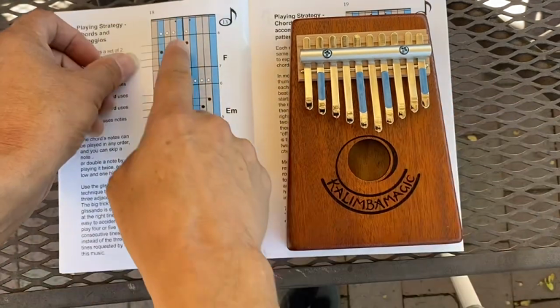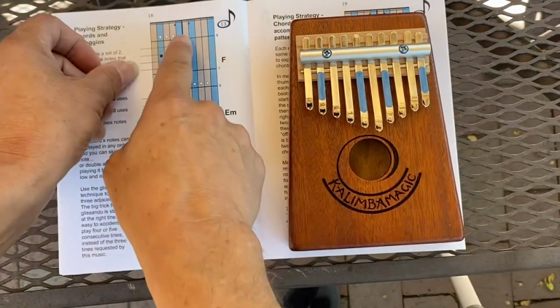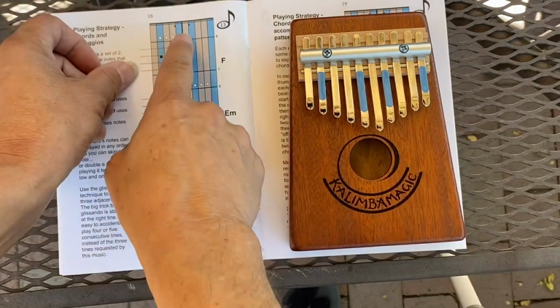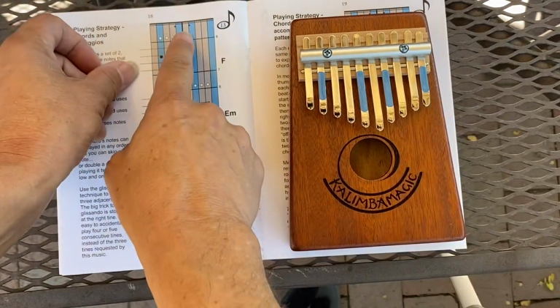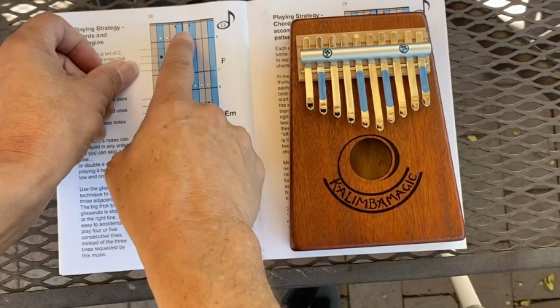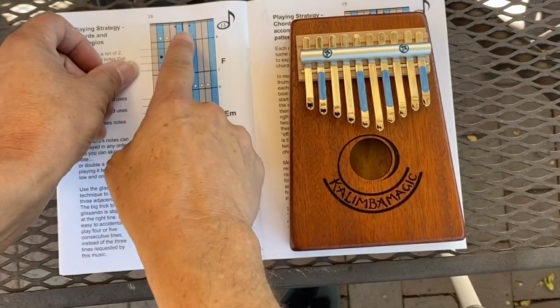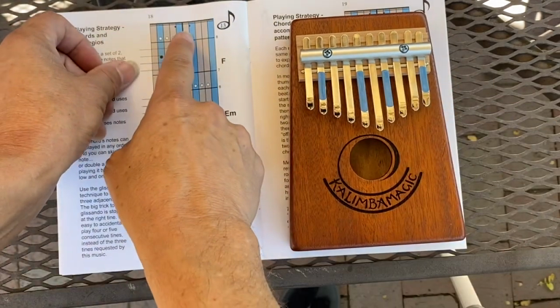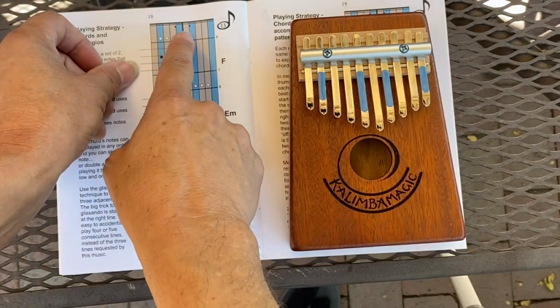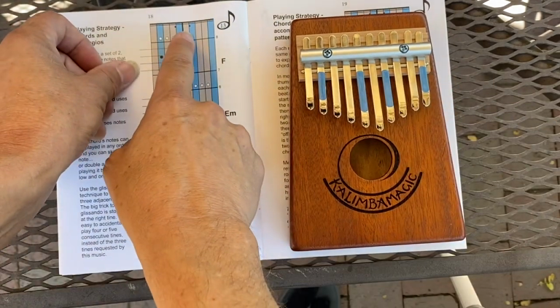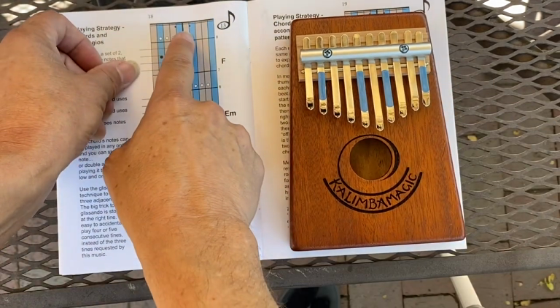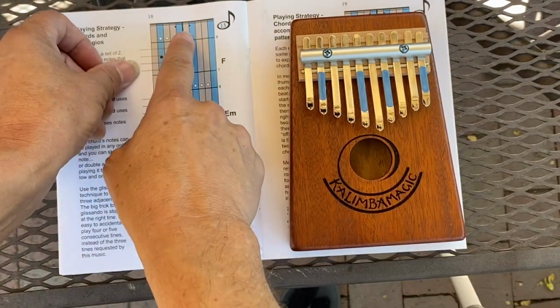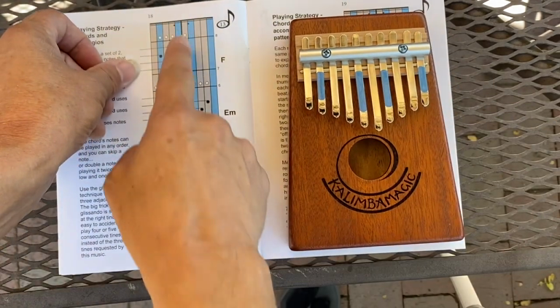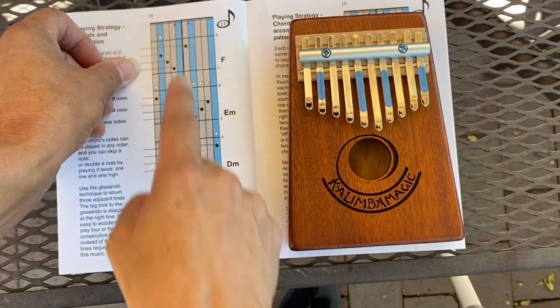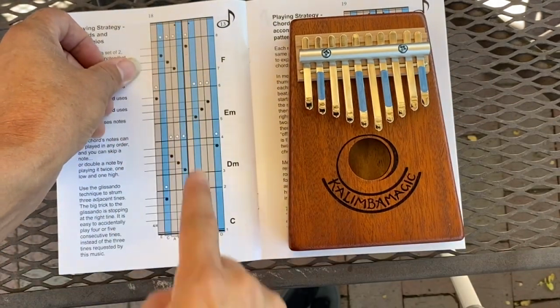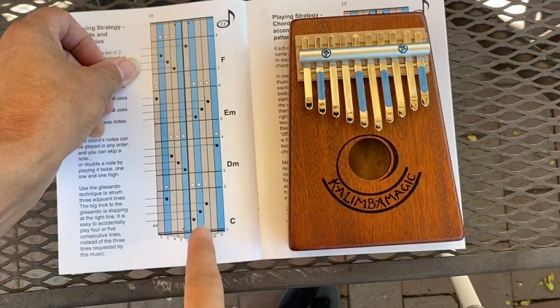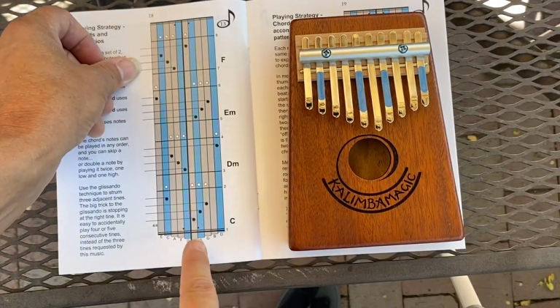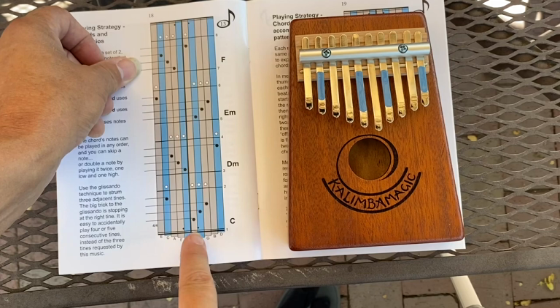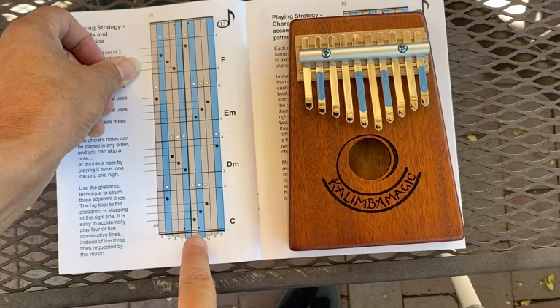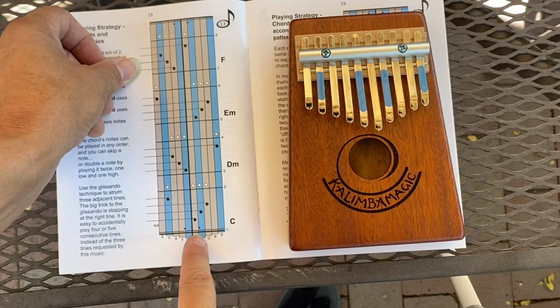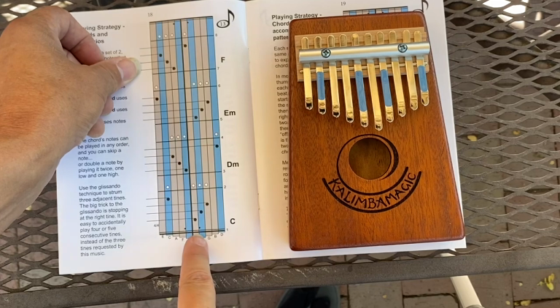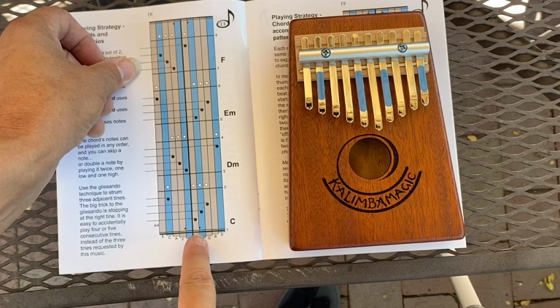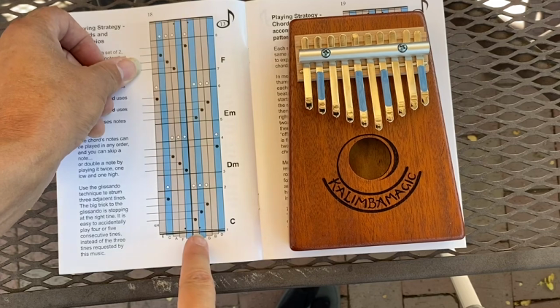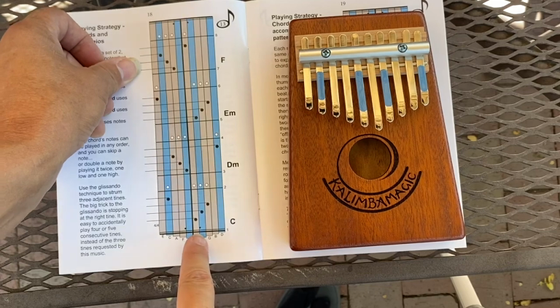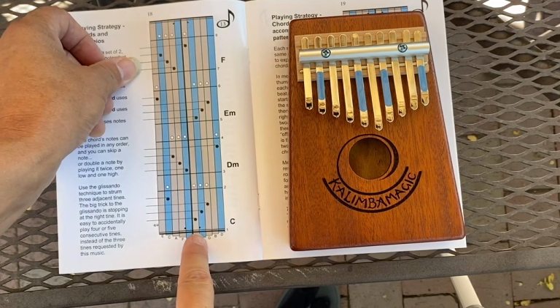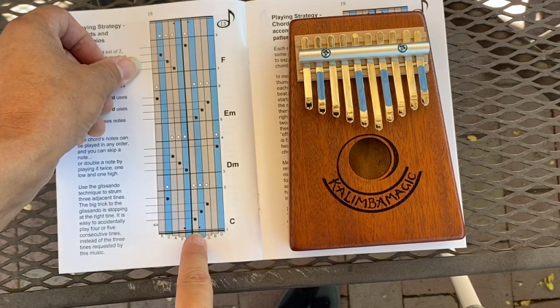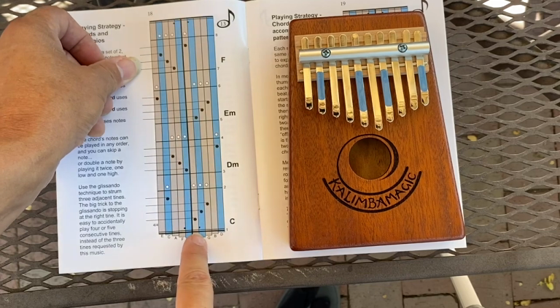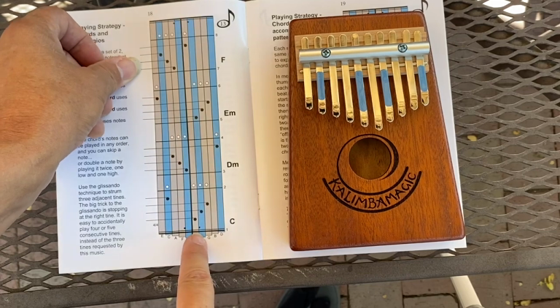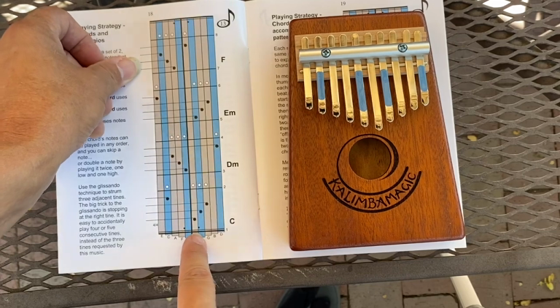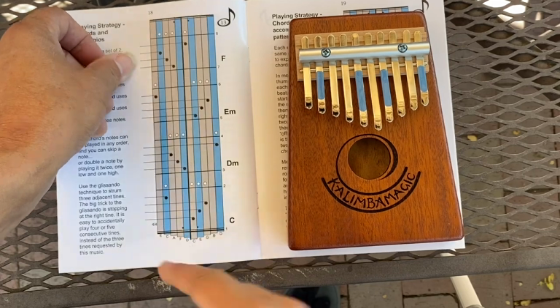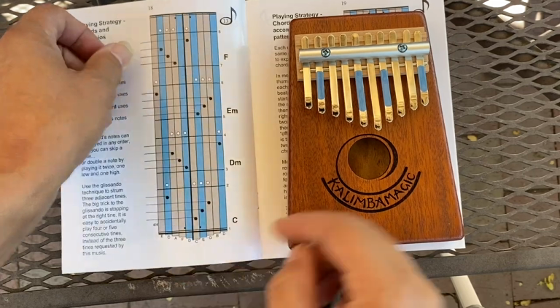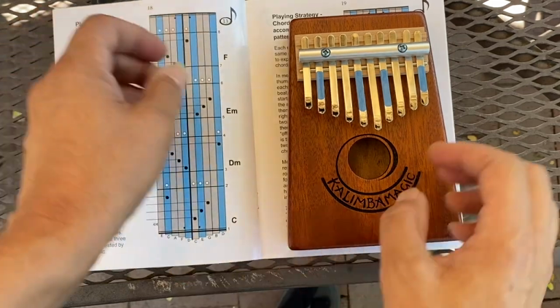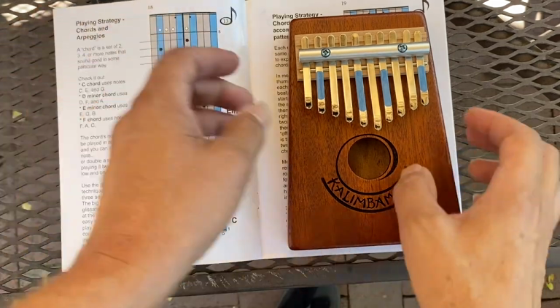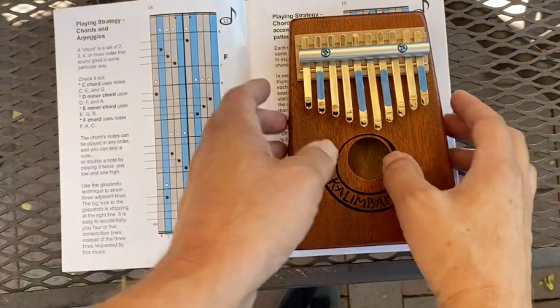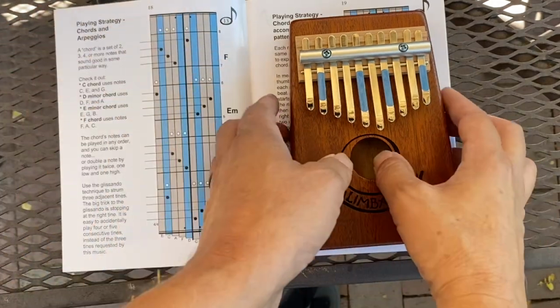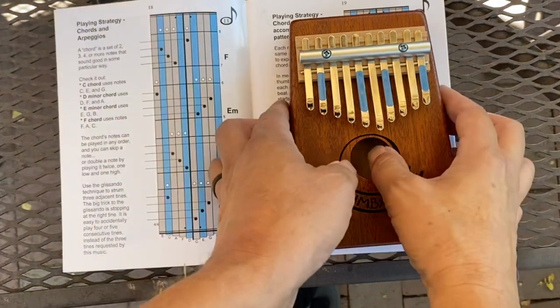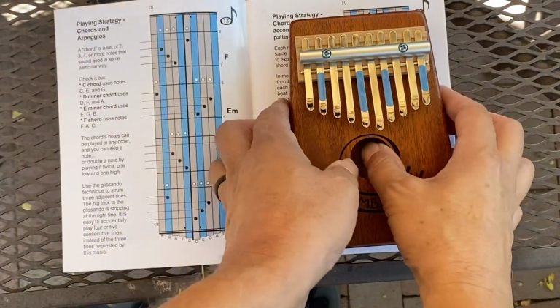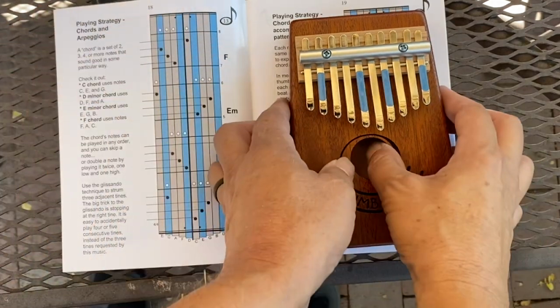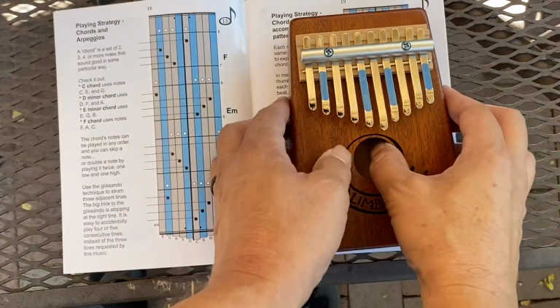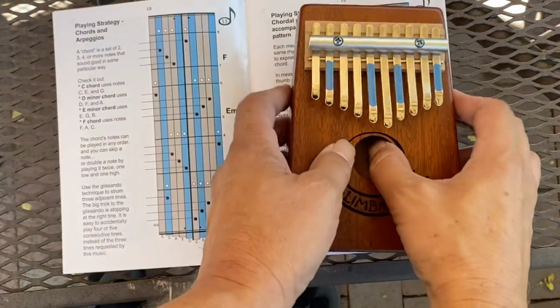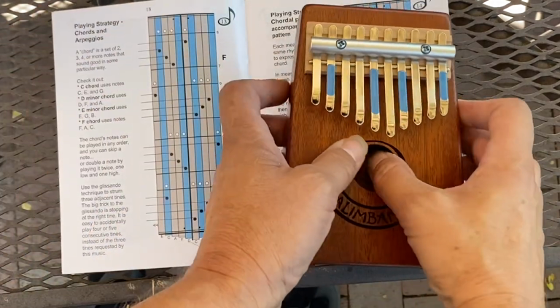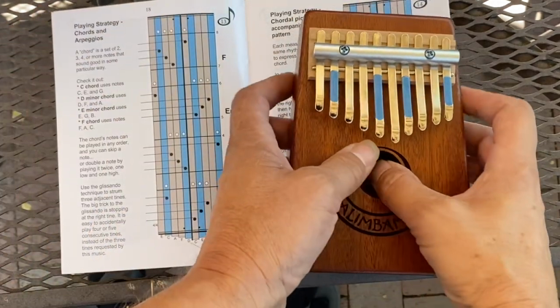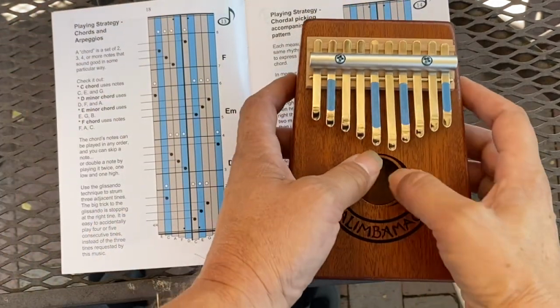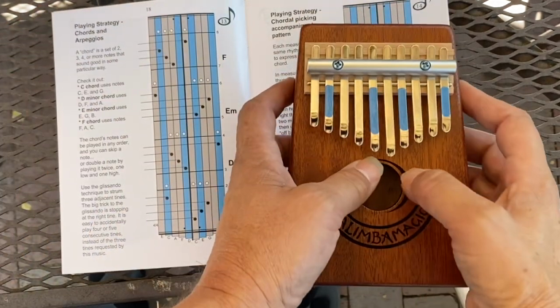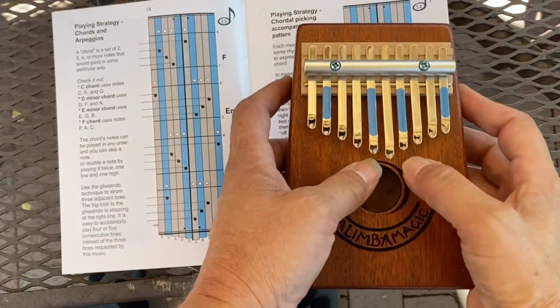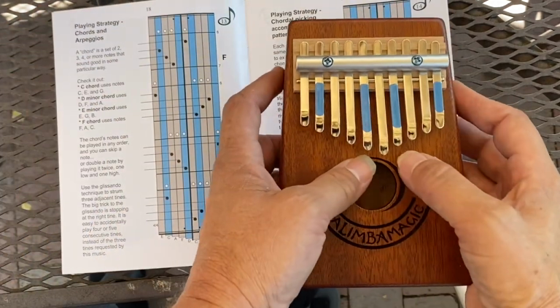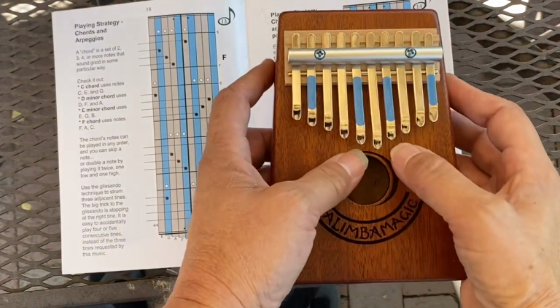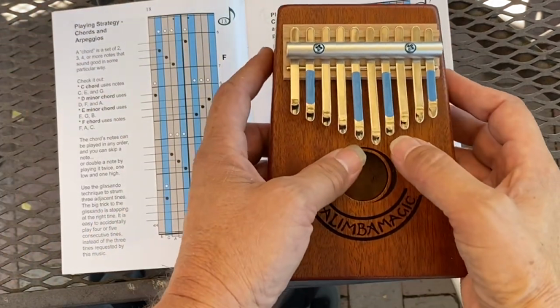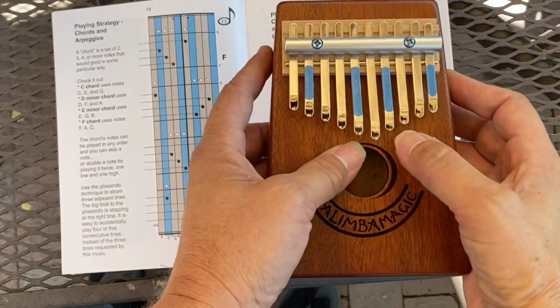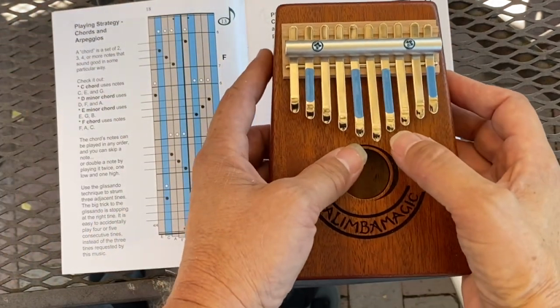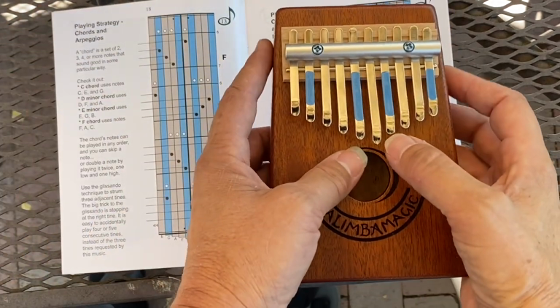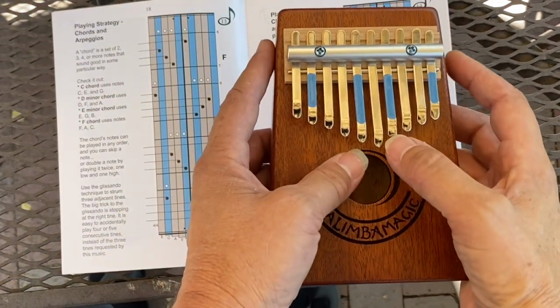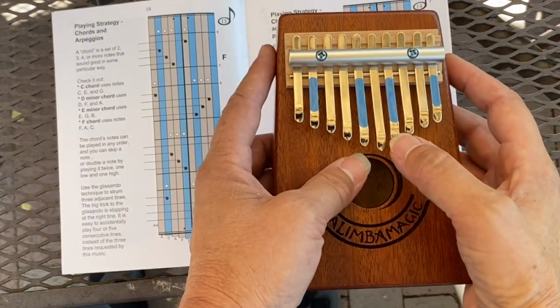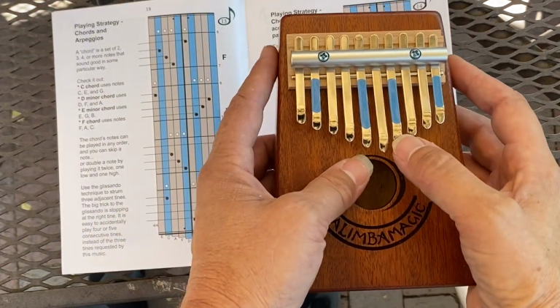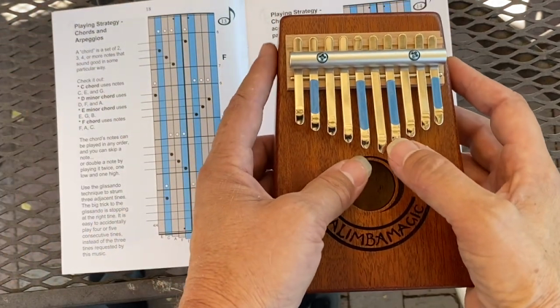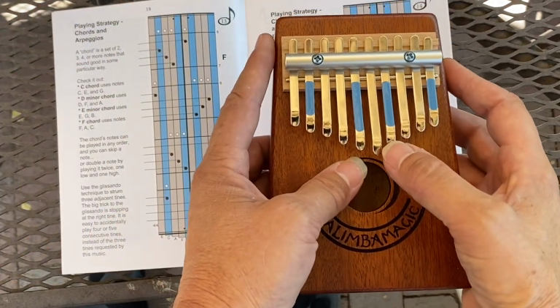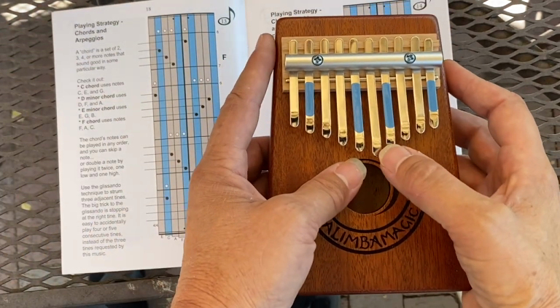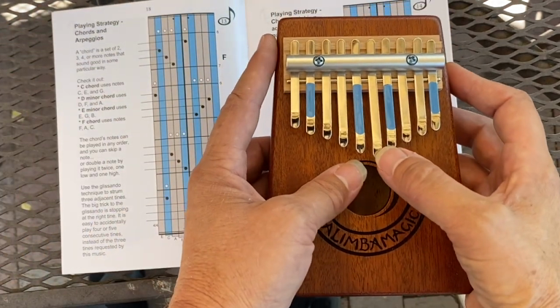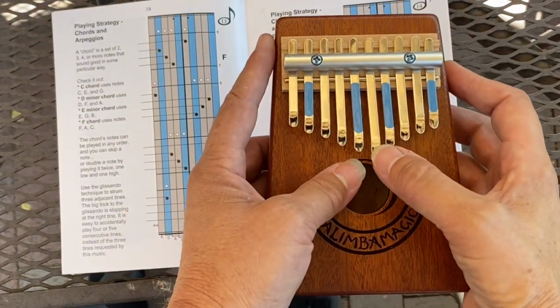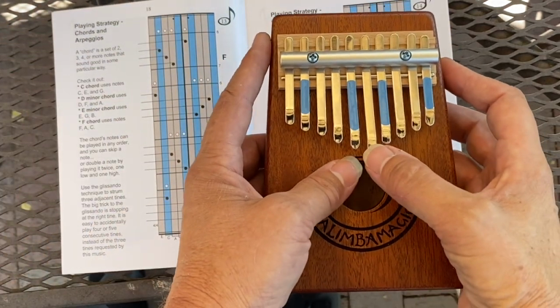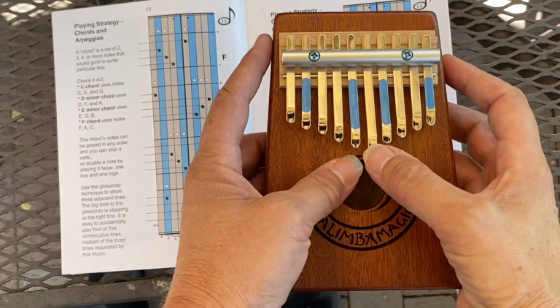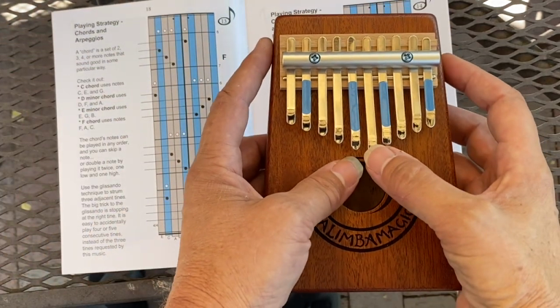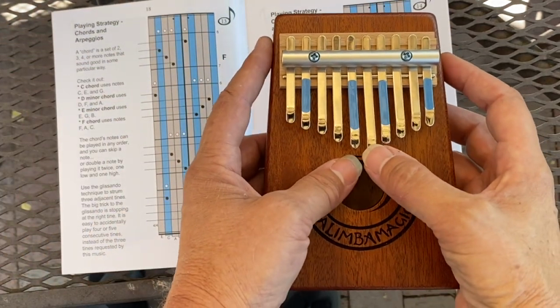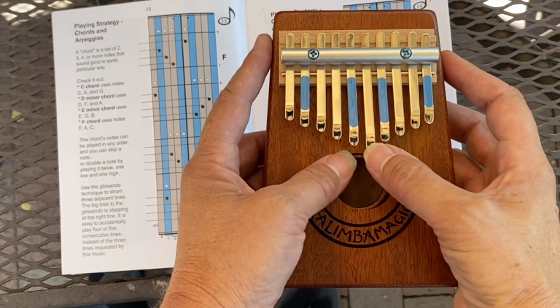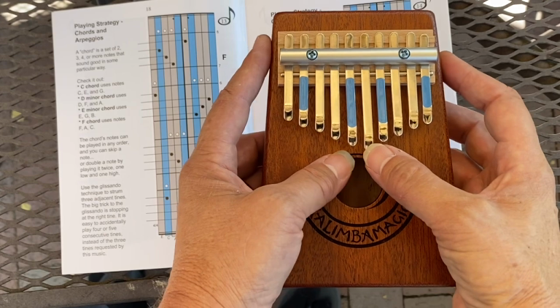This is a repeat sign. It says go back to here and play it over and over again until you get good at it.